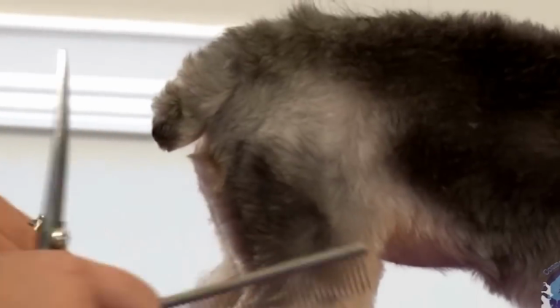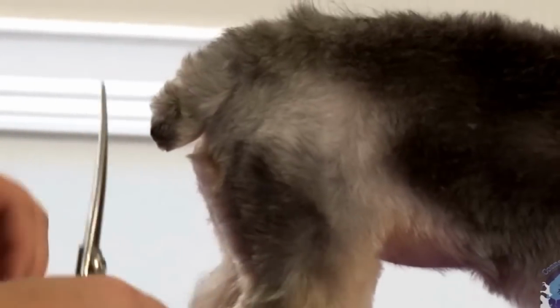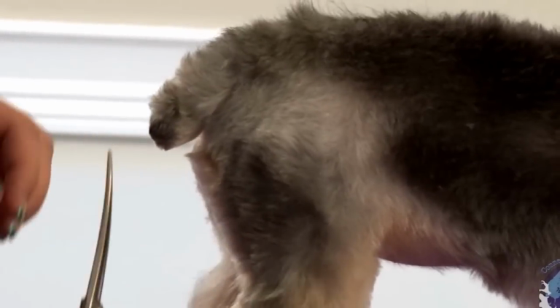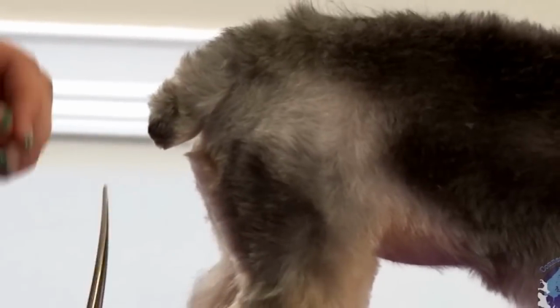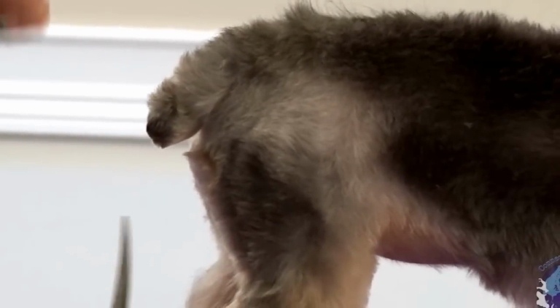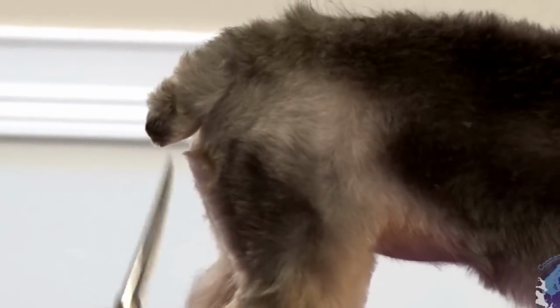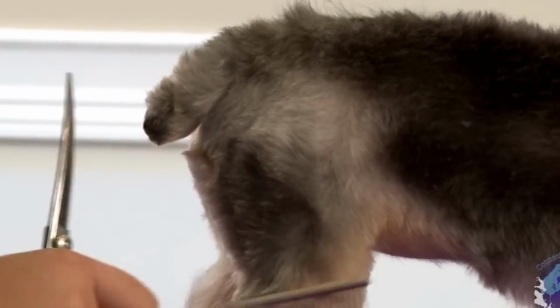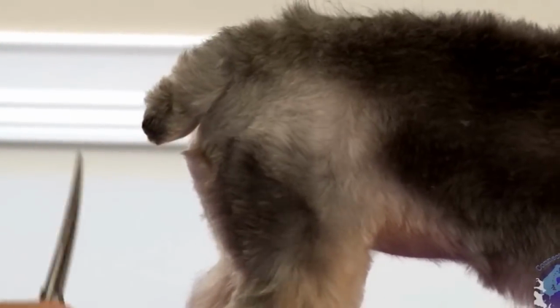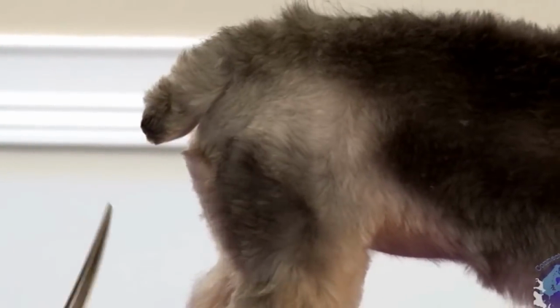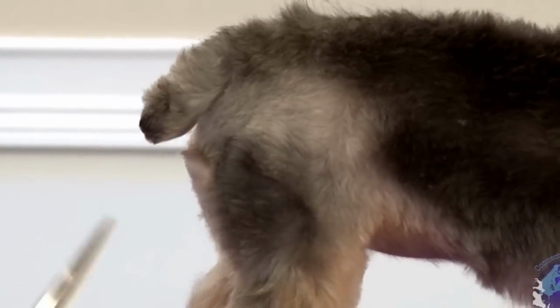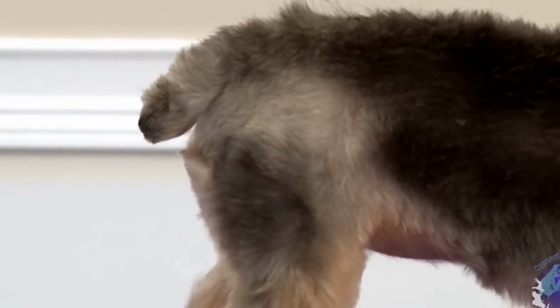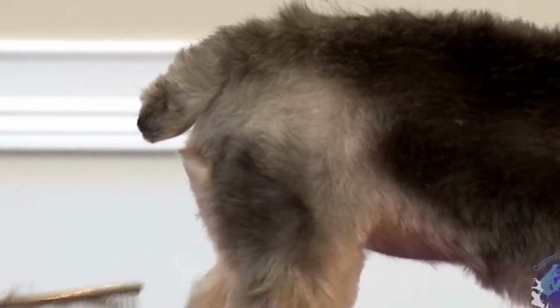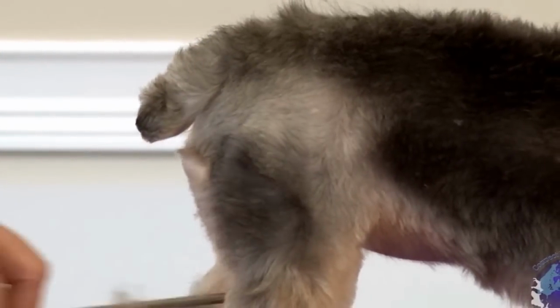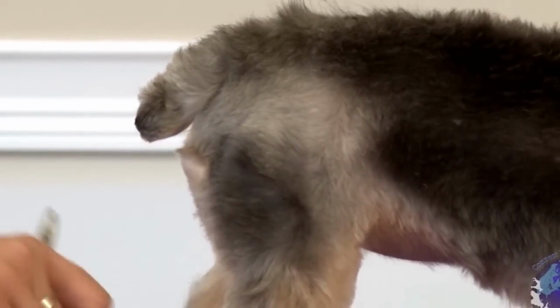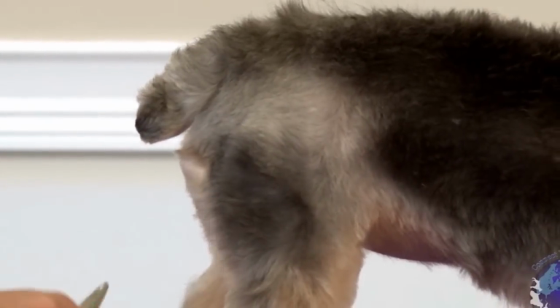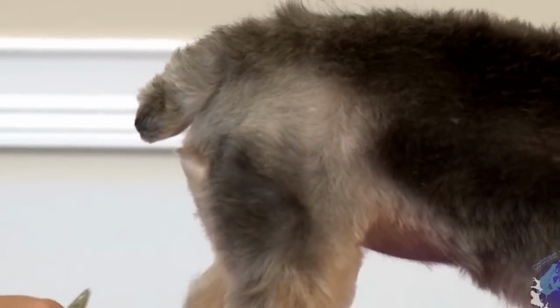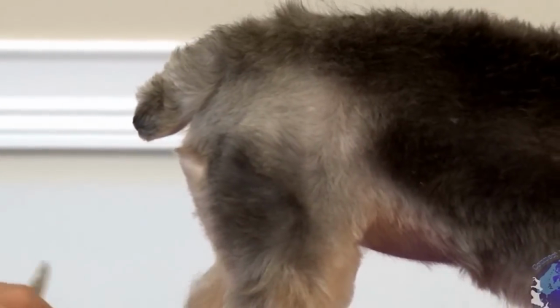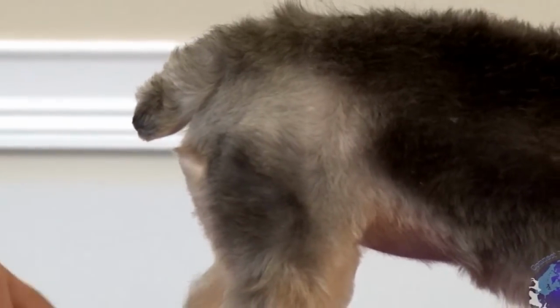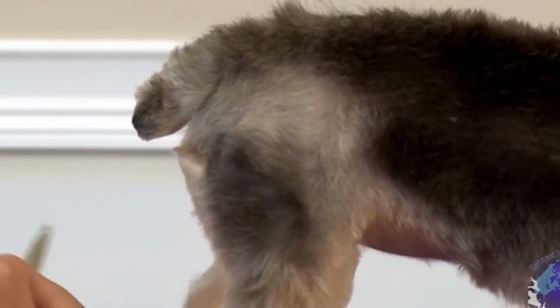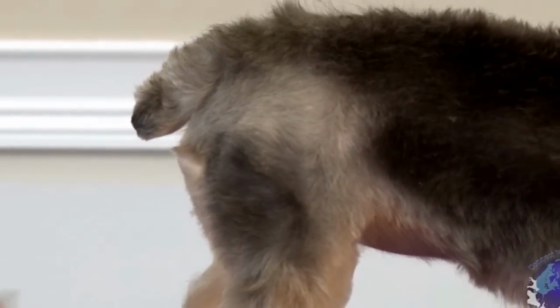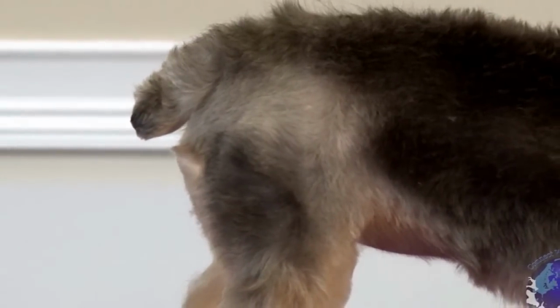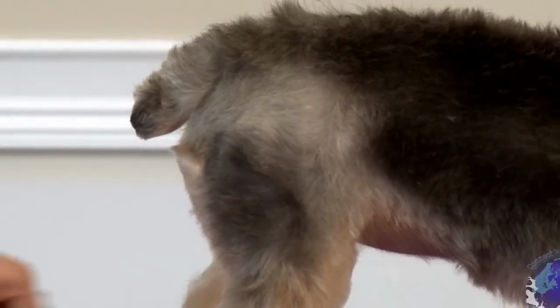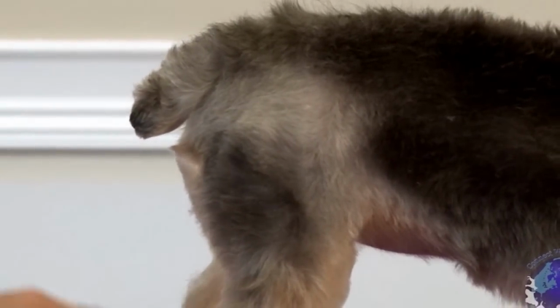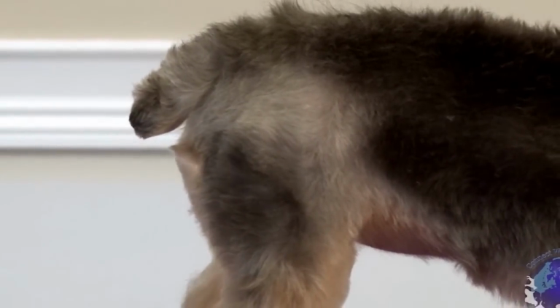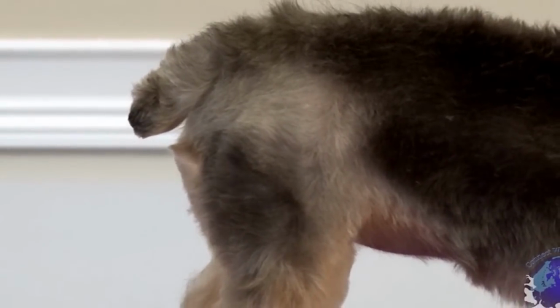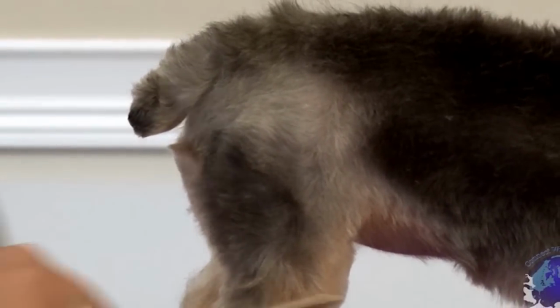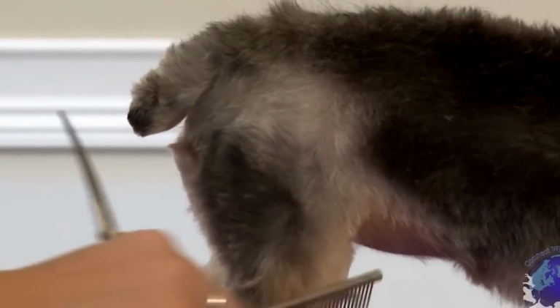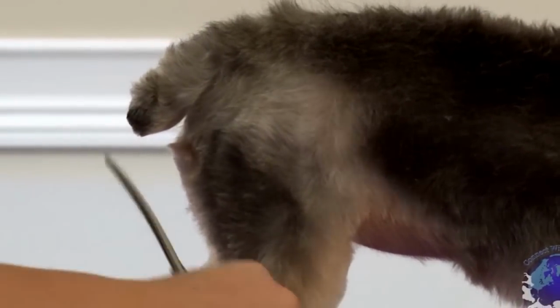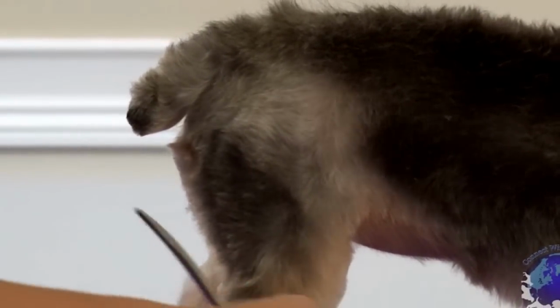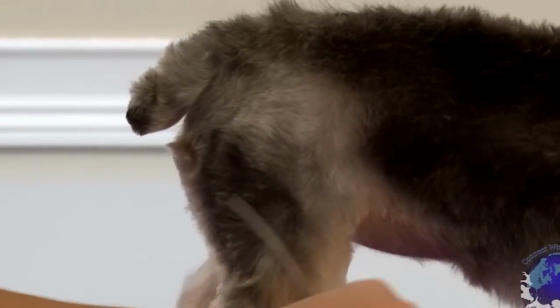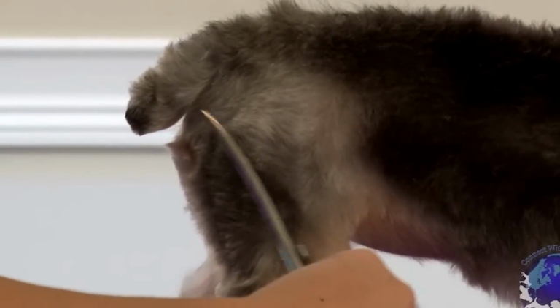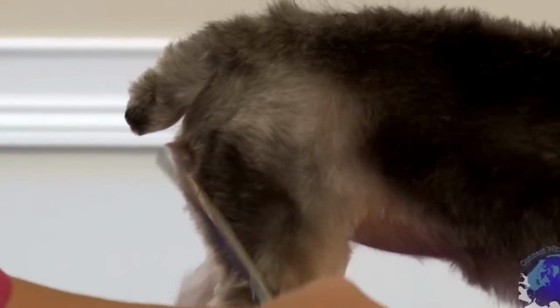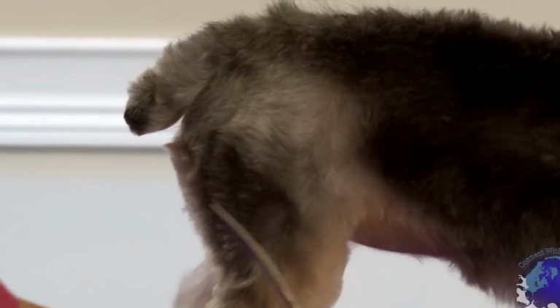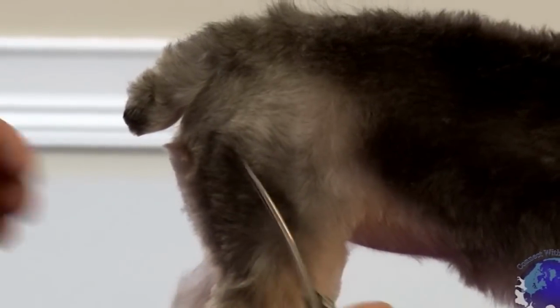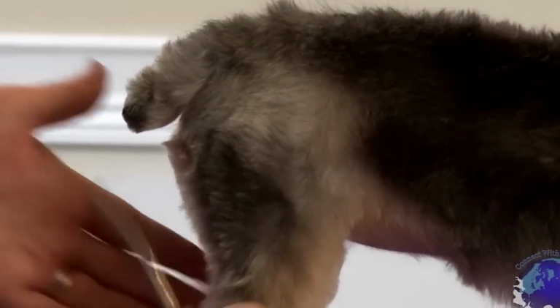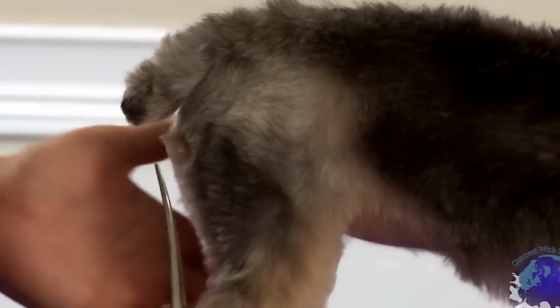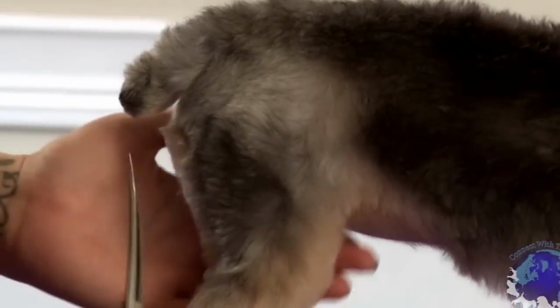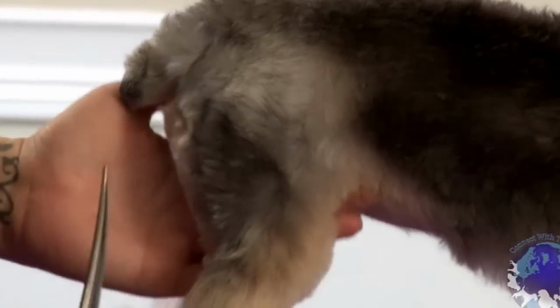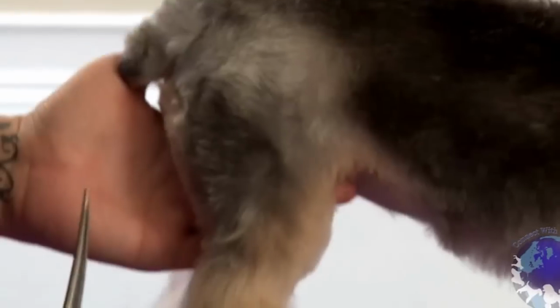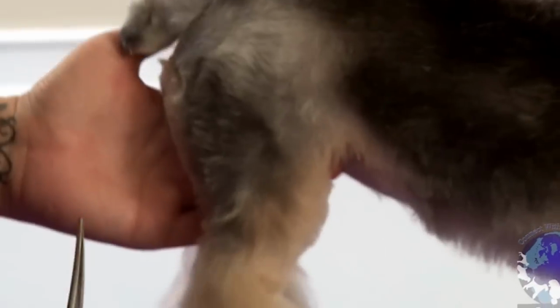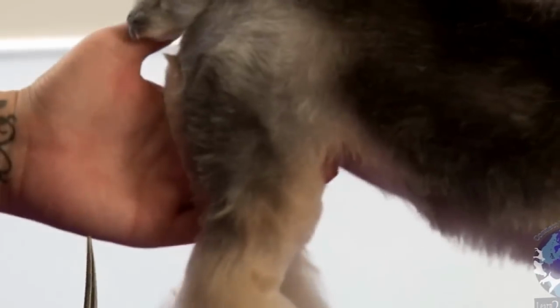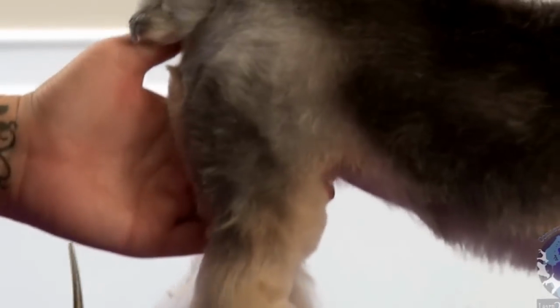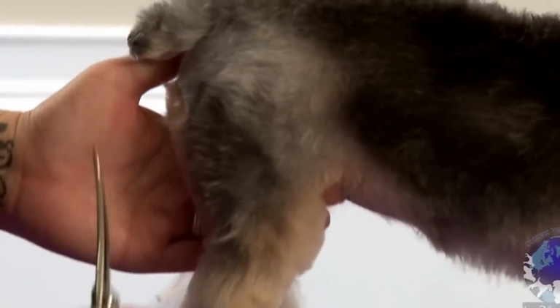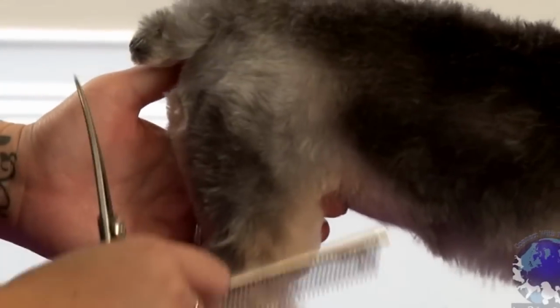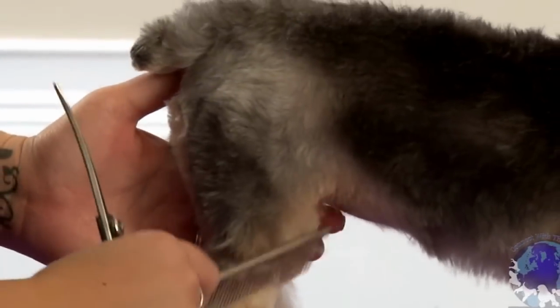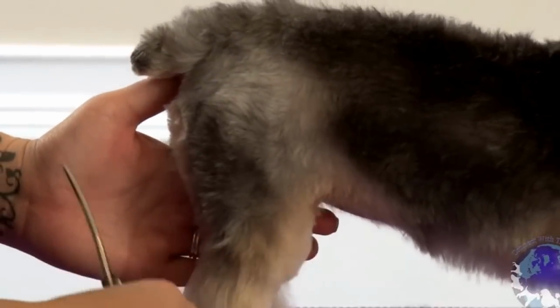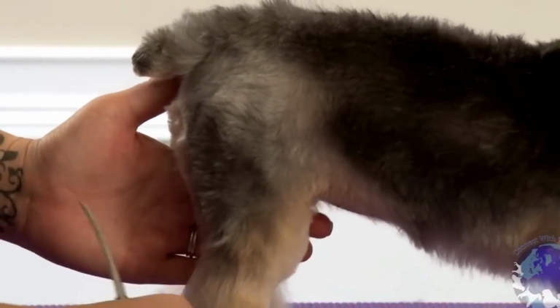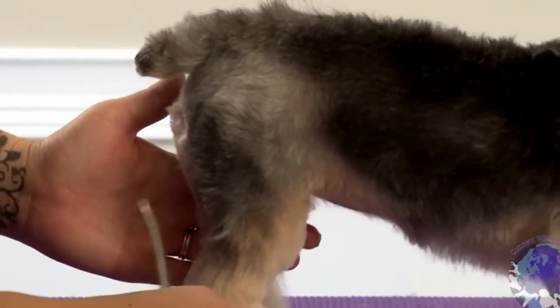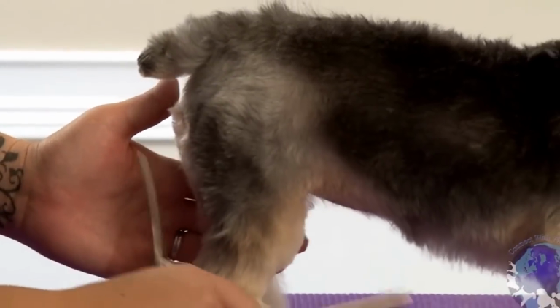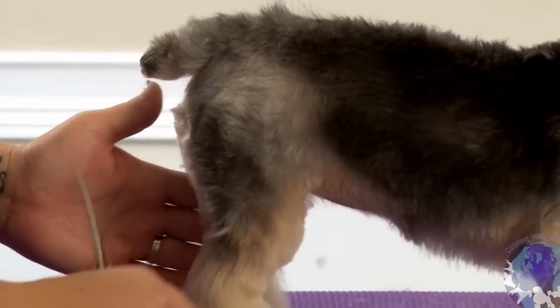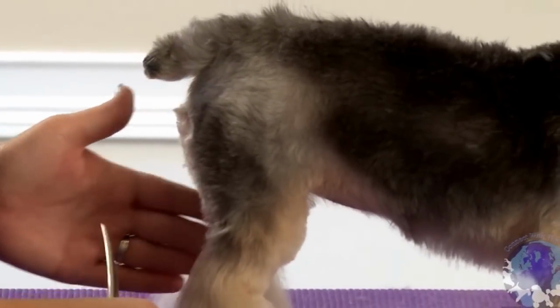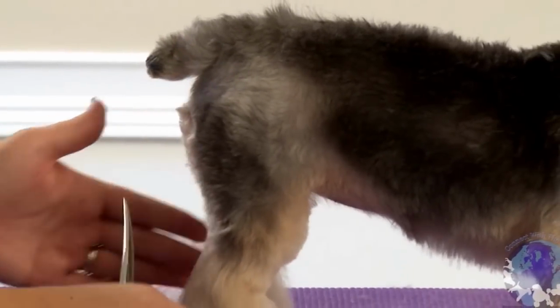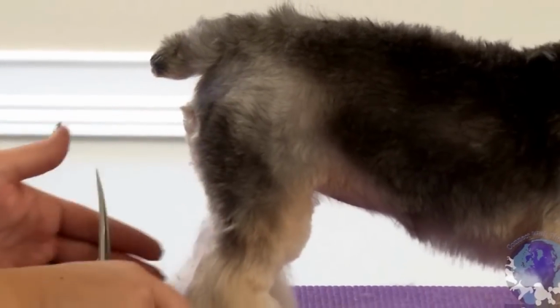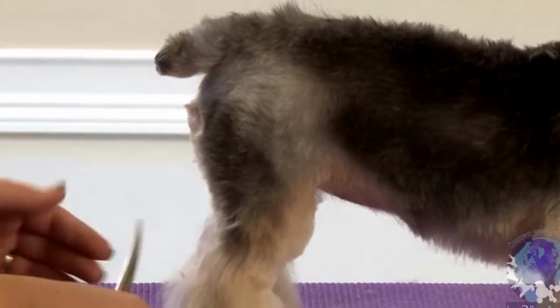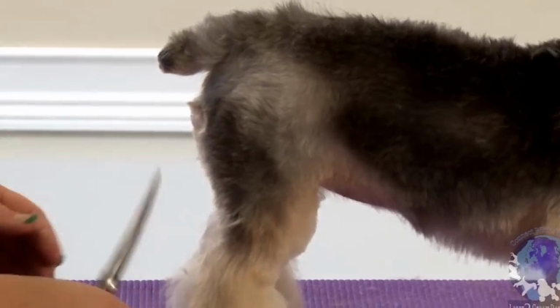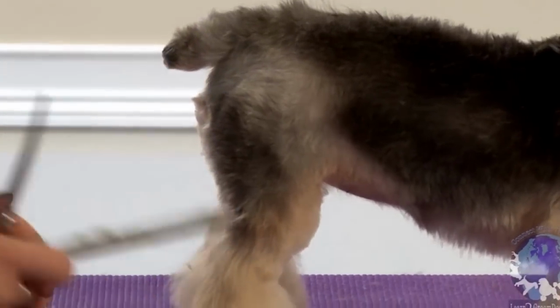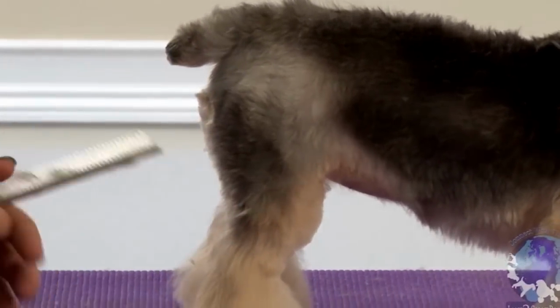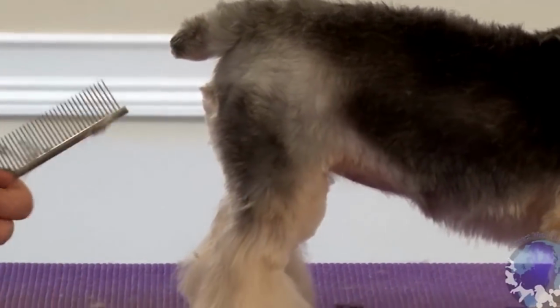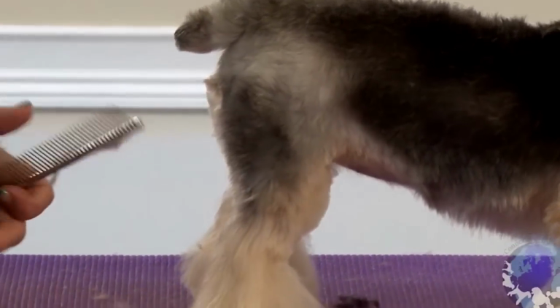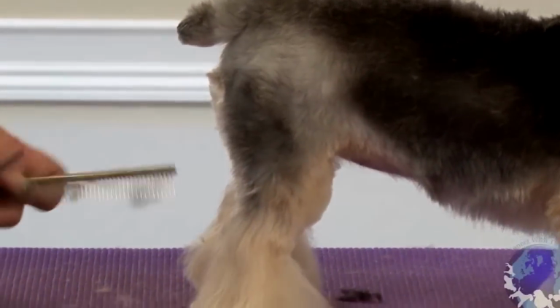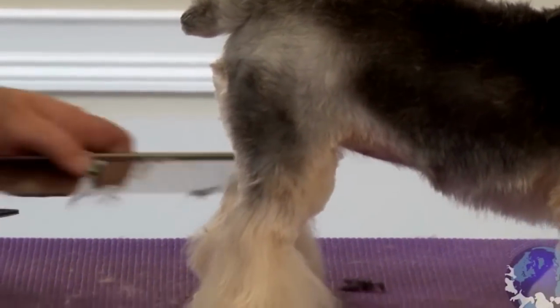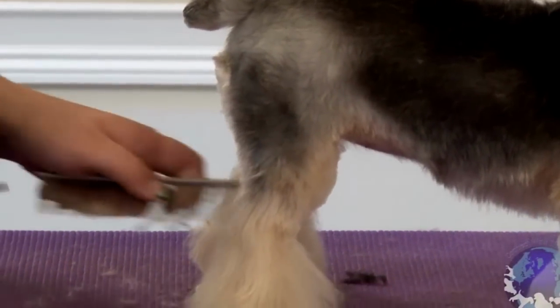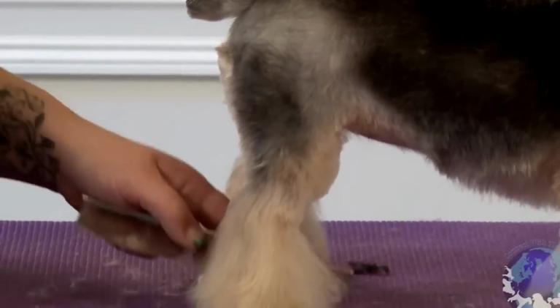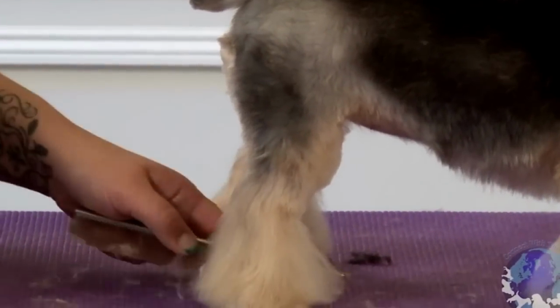And so now when I set it down, it just flares out. We're going to go ahead and tidy it up a little bit more.